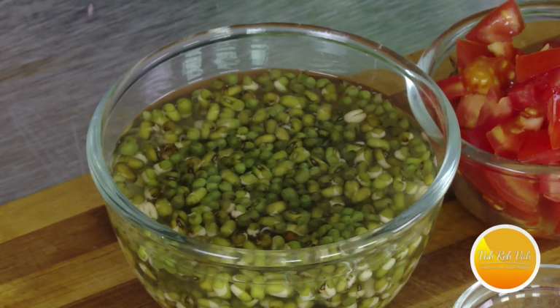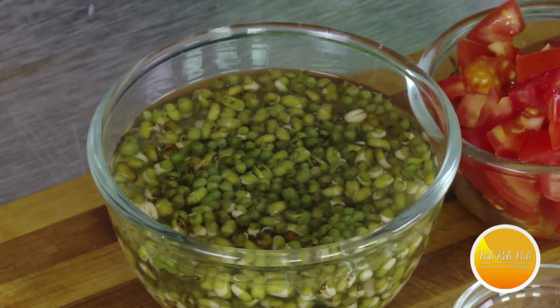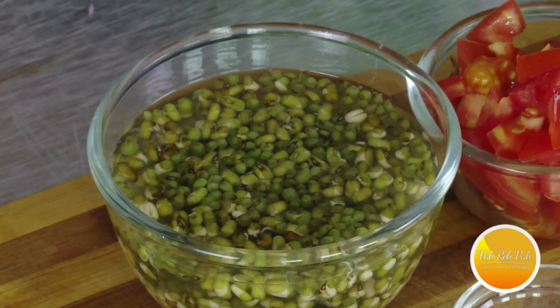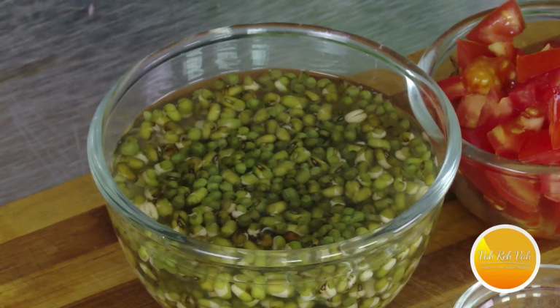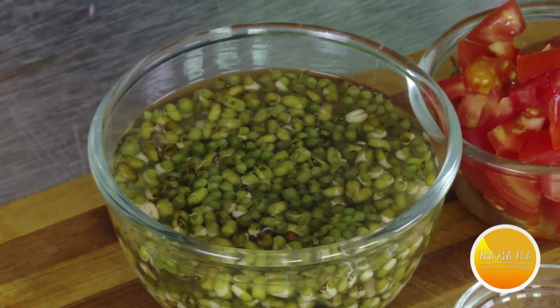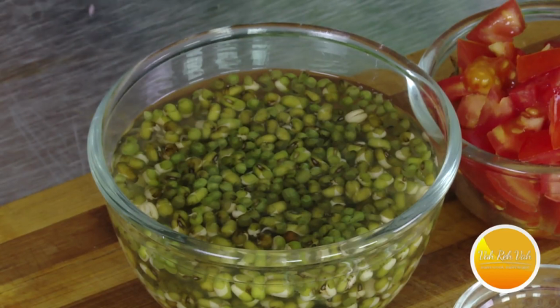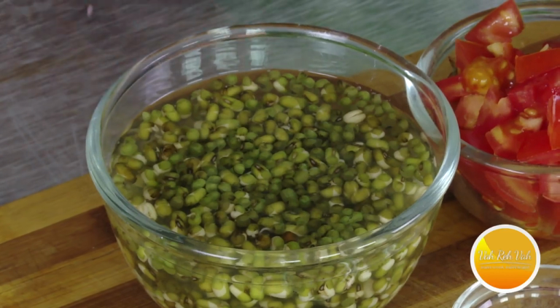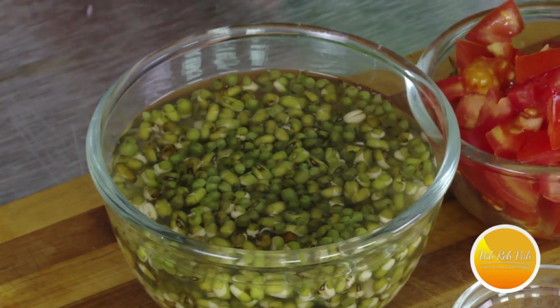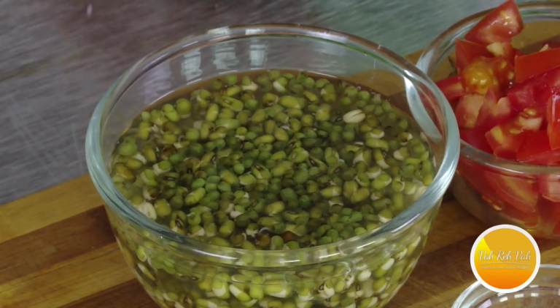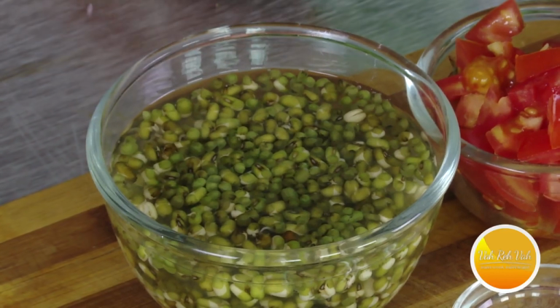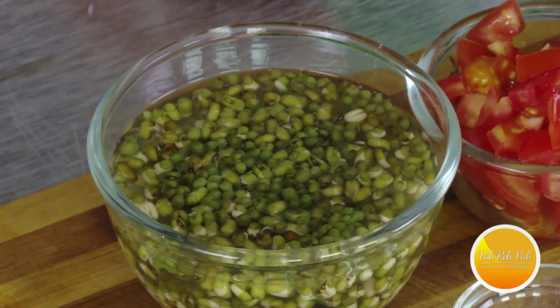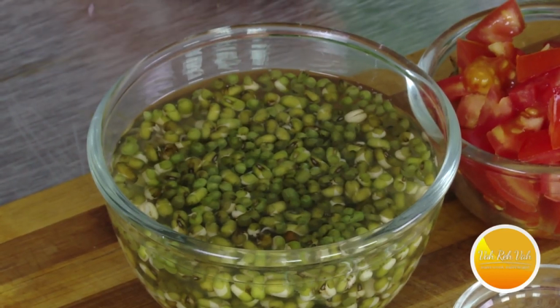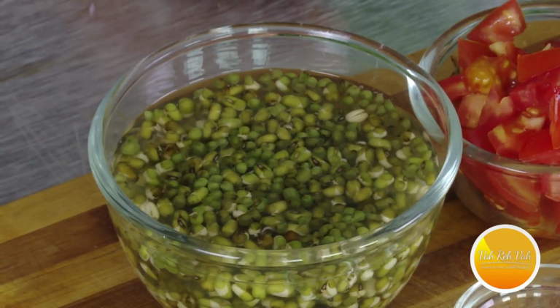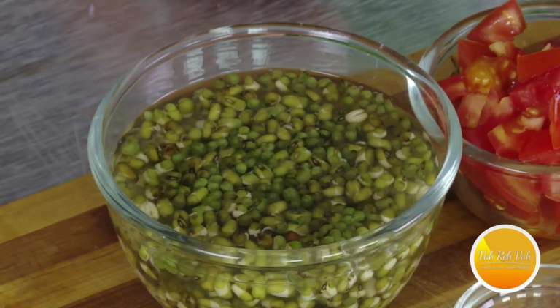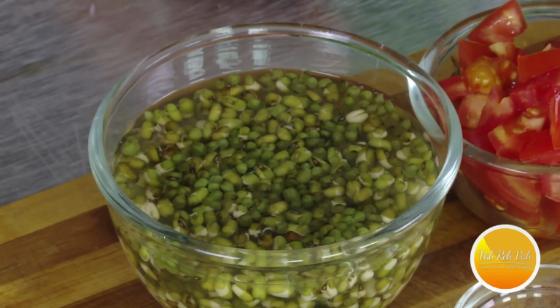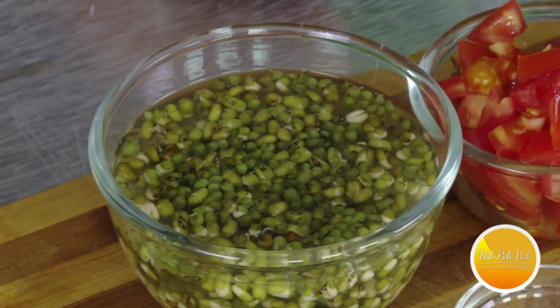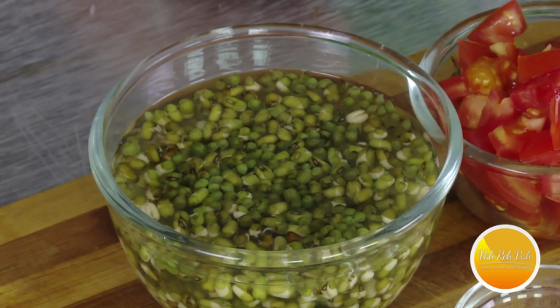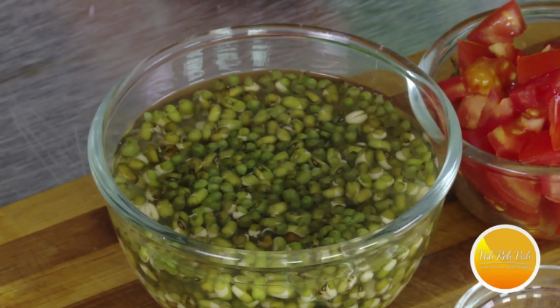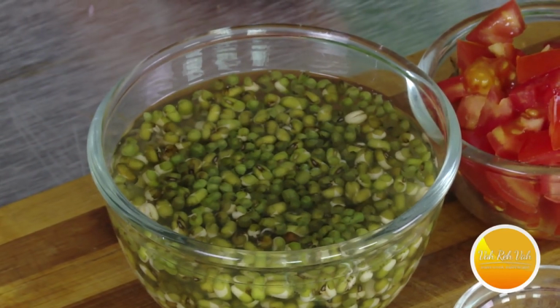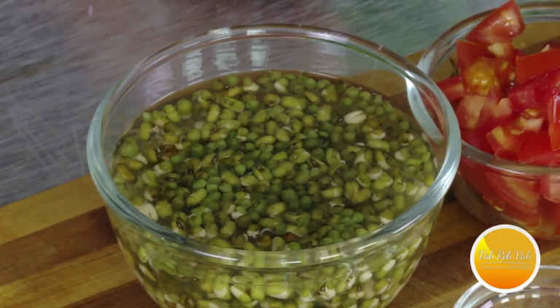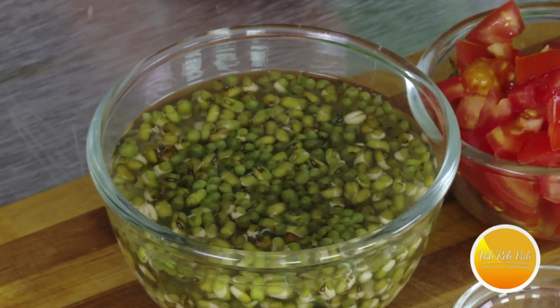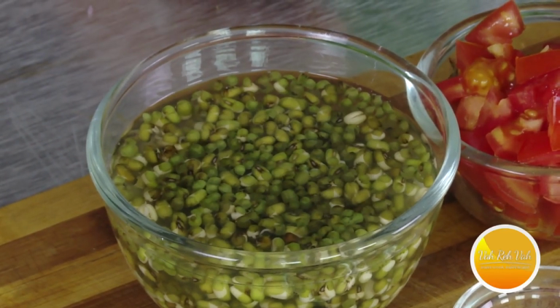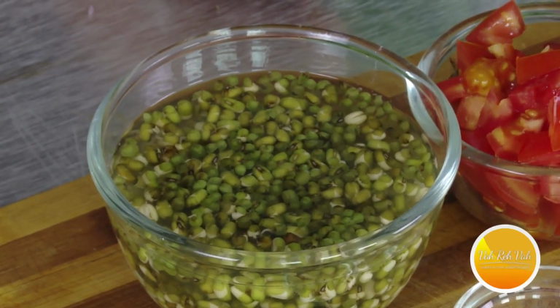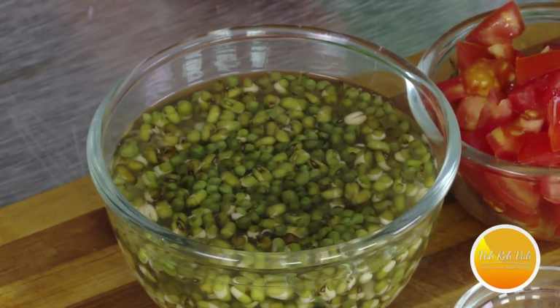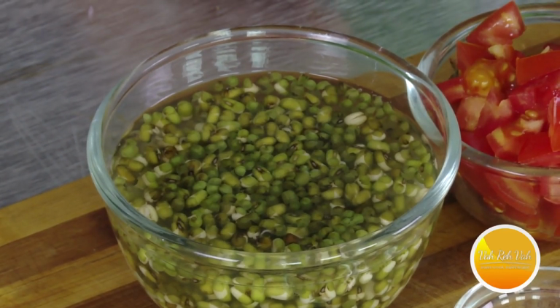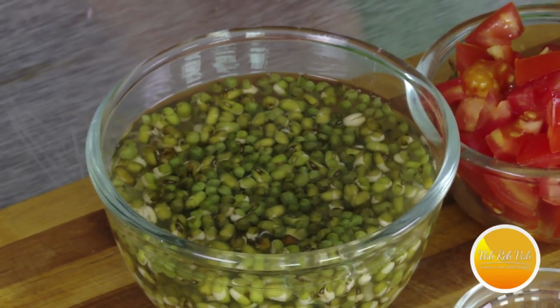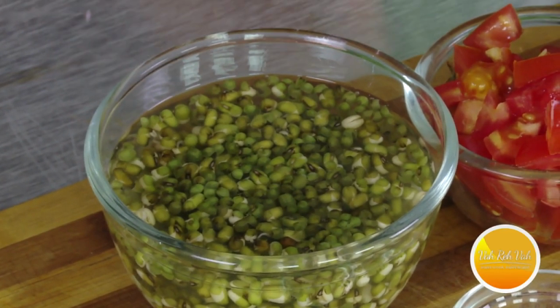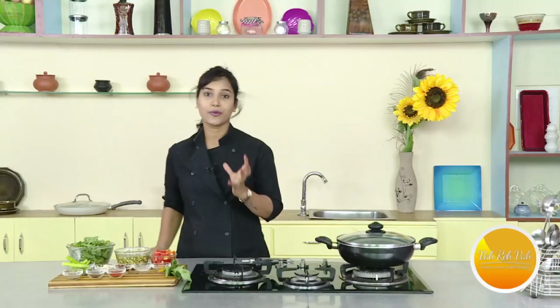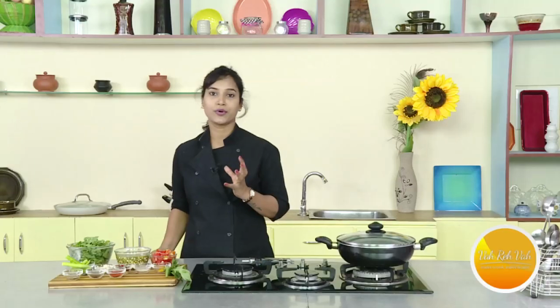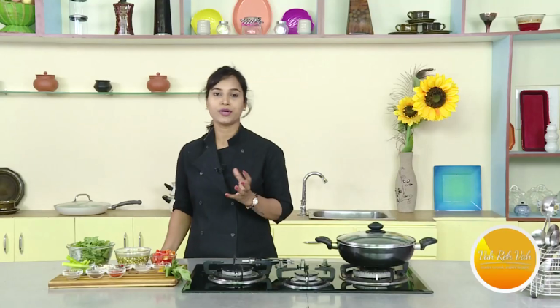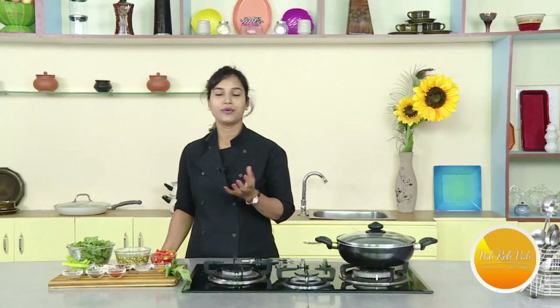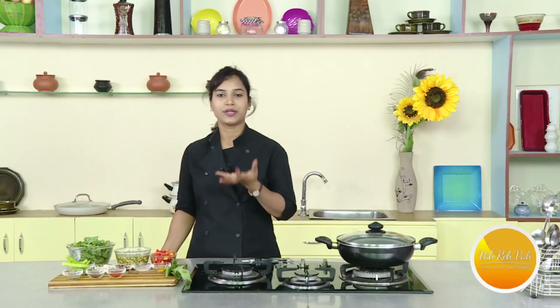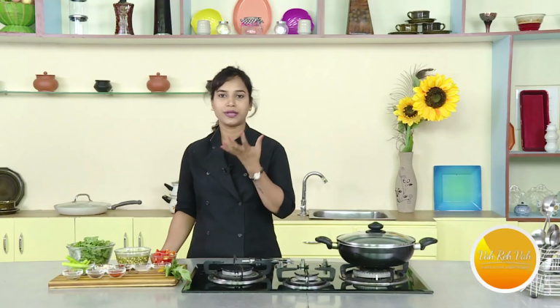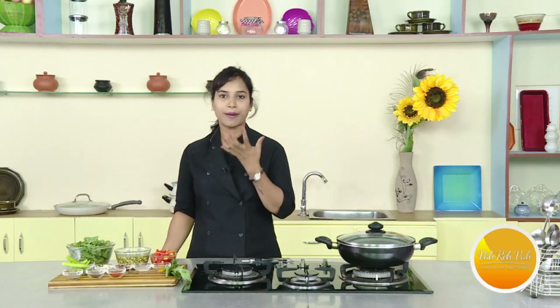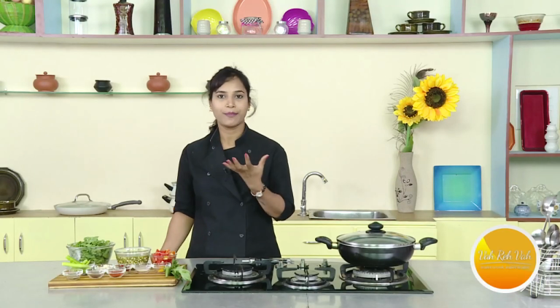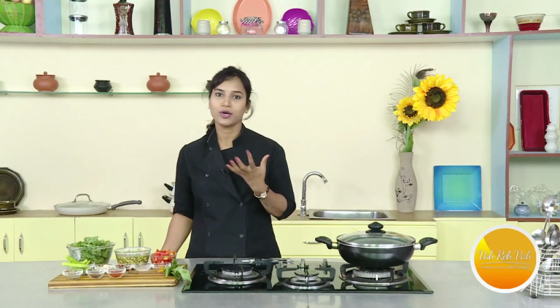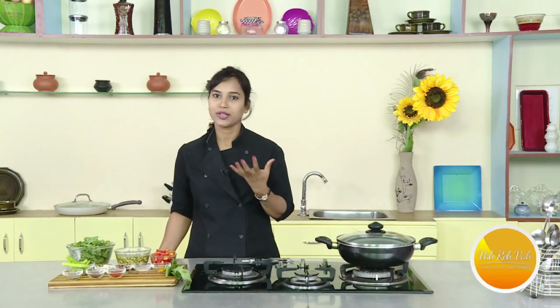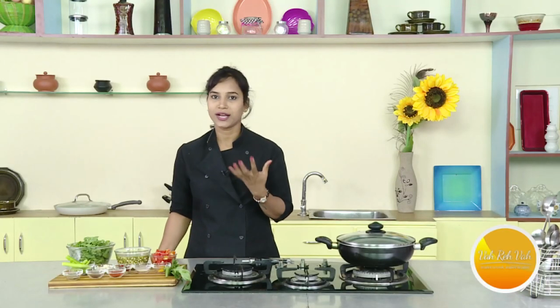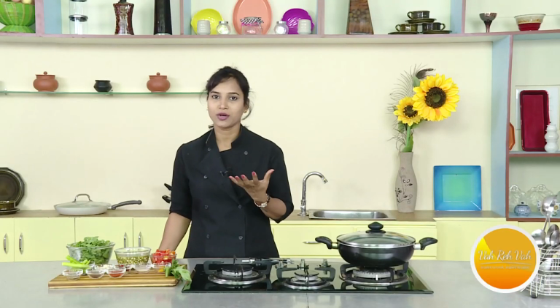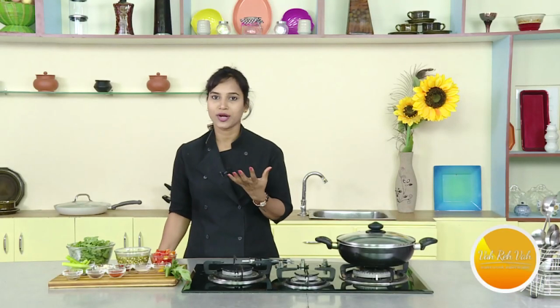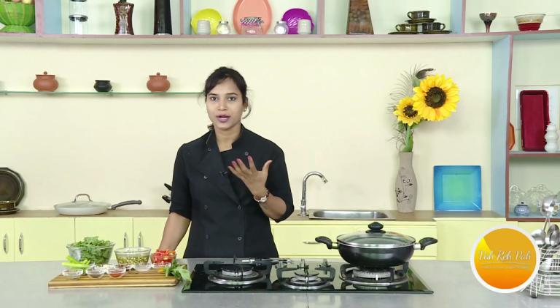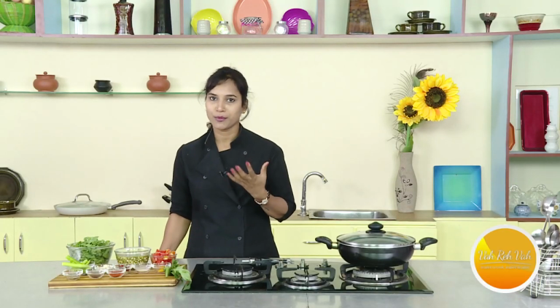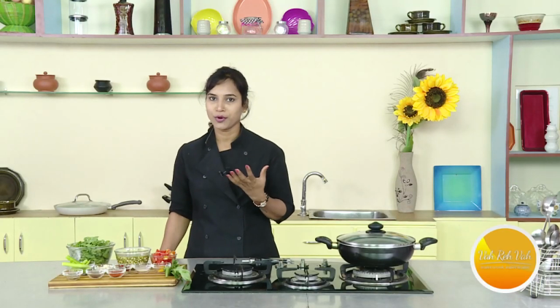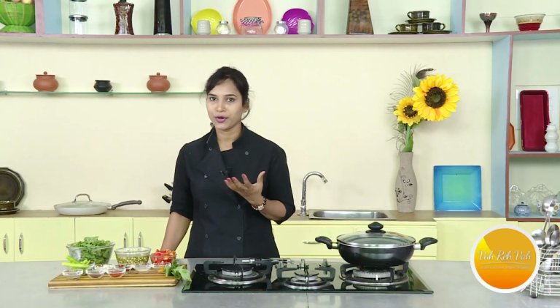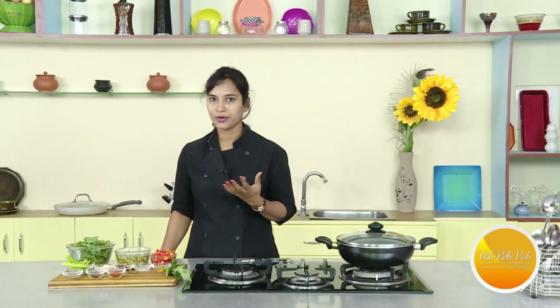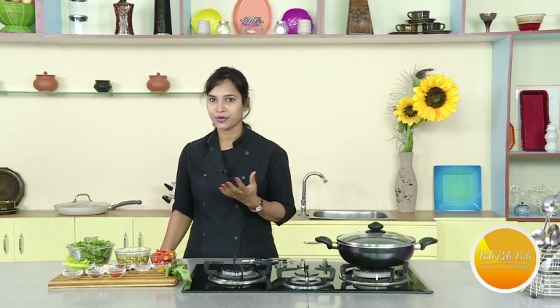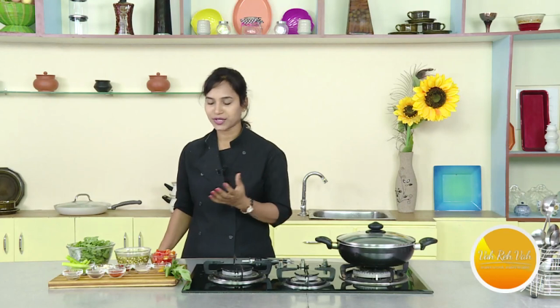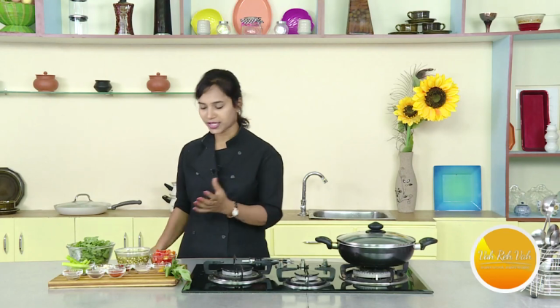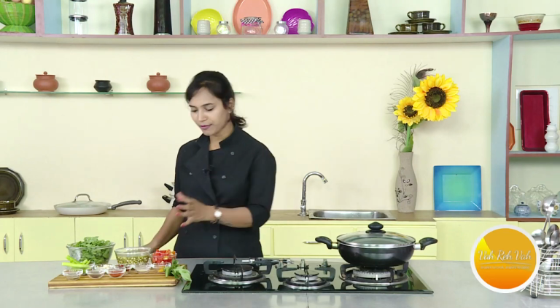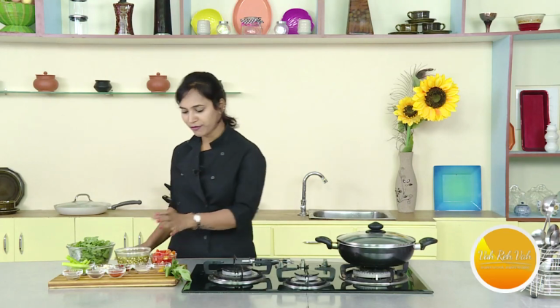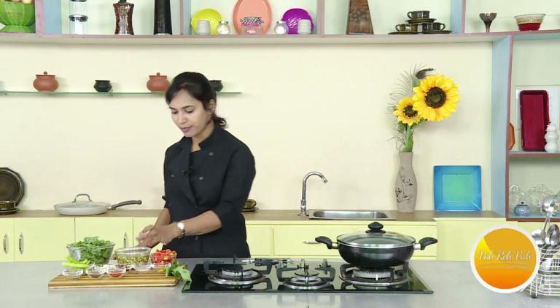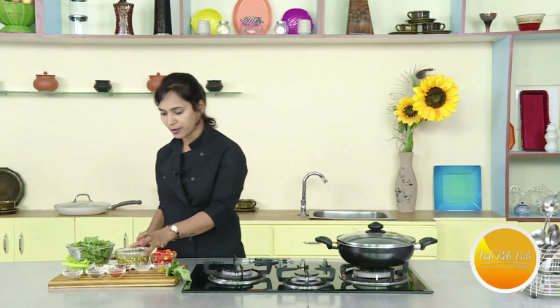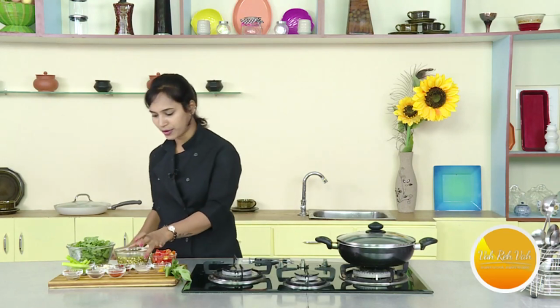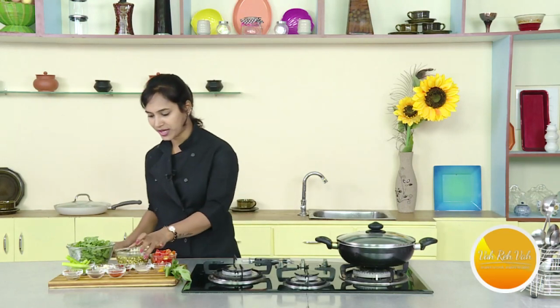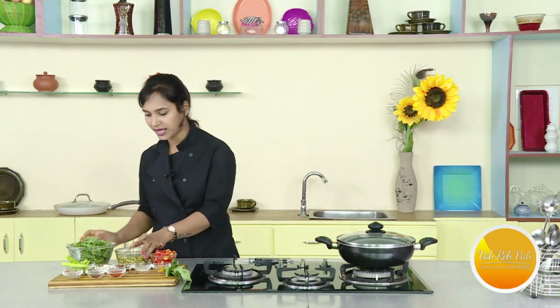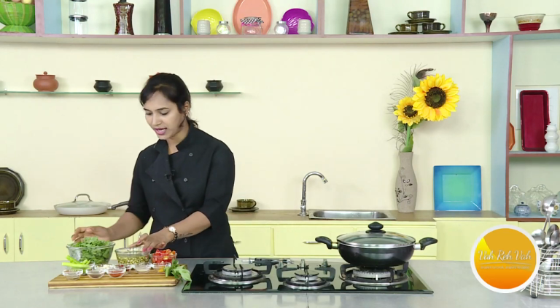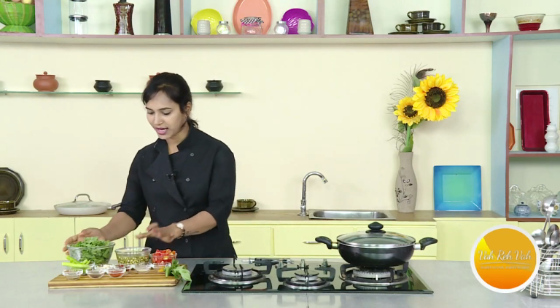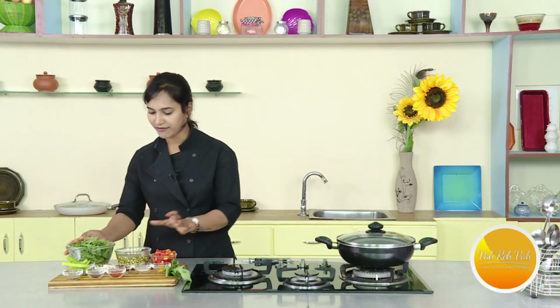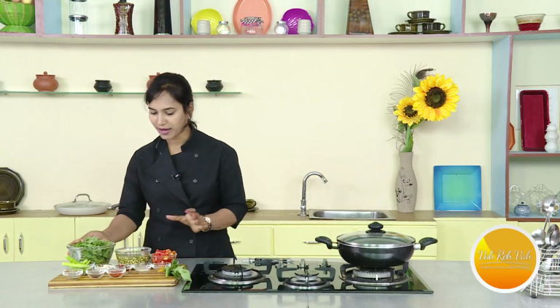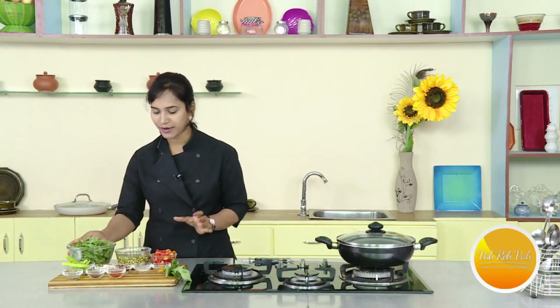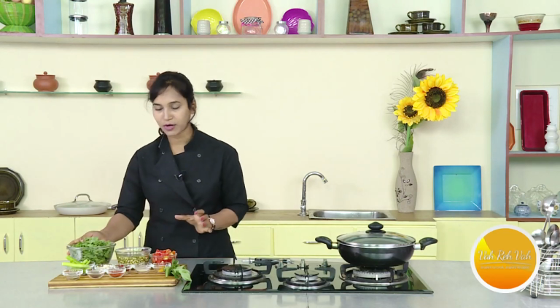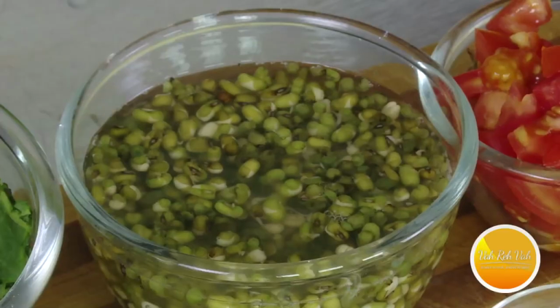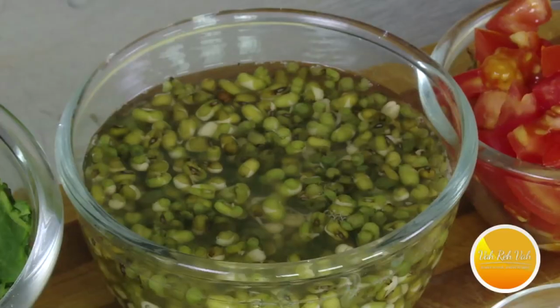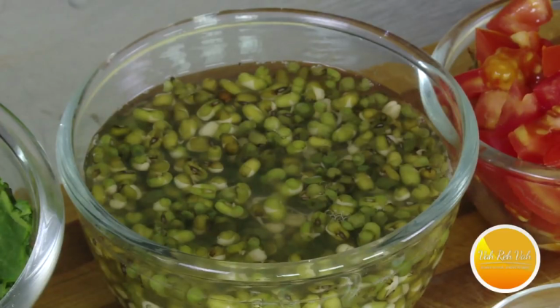Here I'm going to use lentils. In lentils, there's a lot of protein and fiber combined.